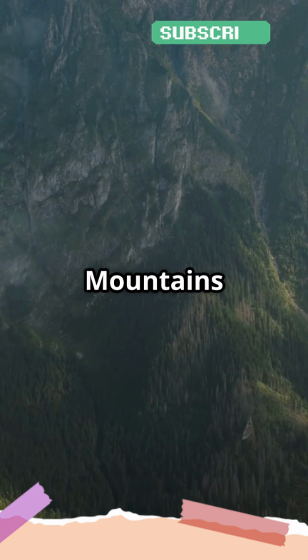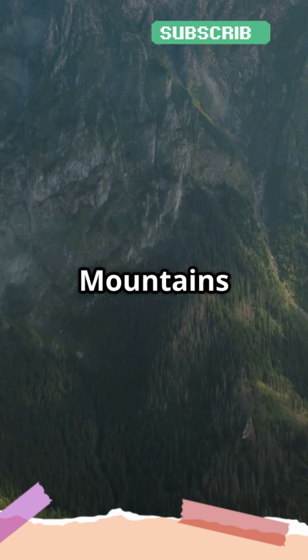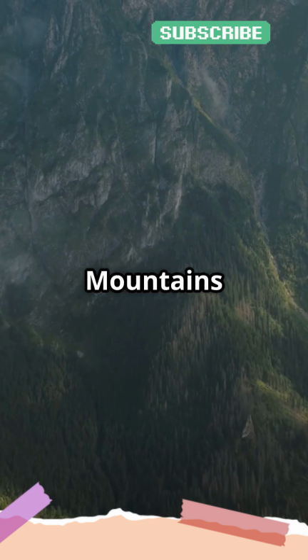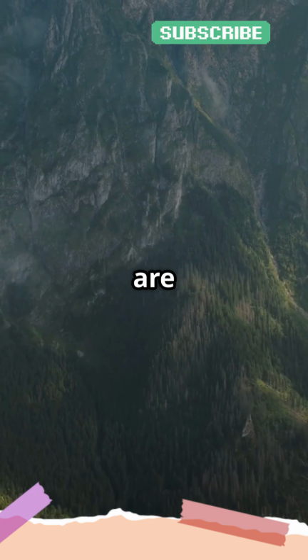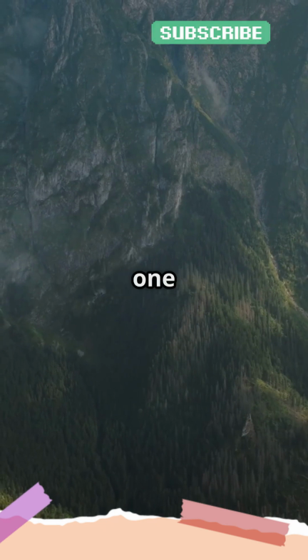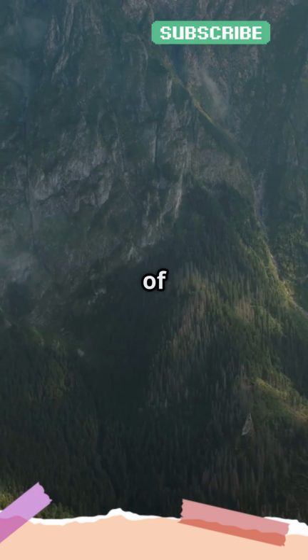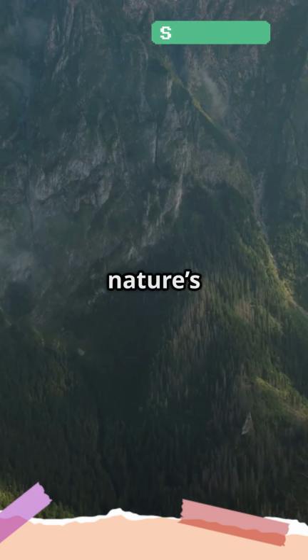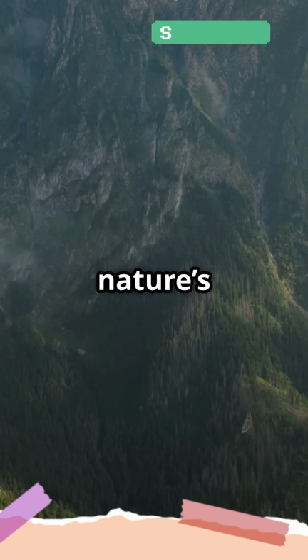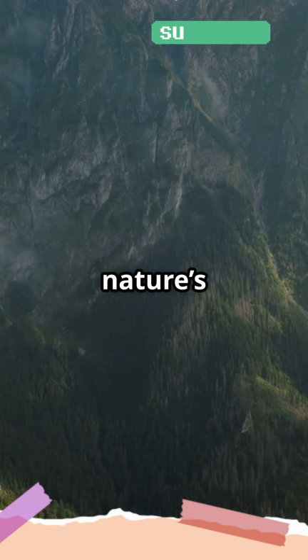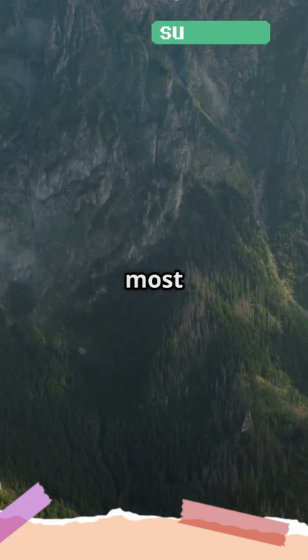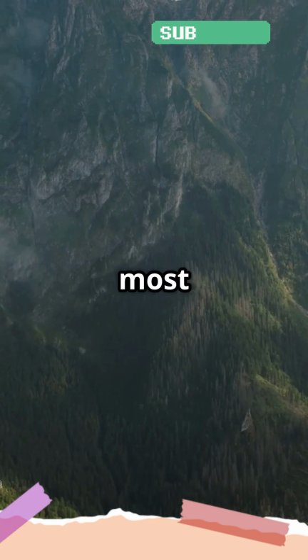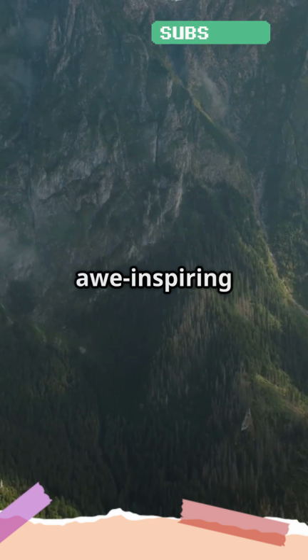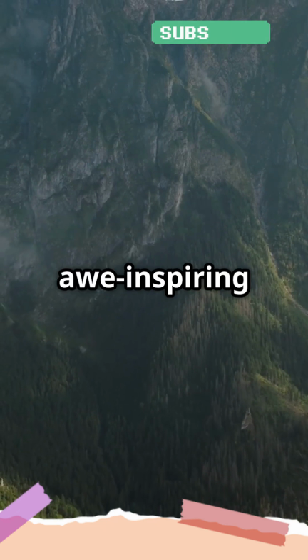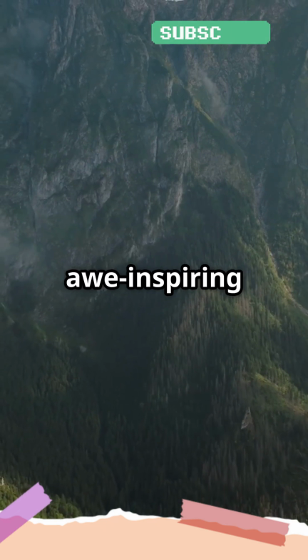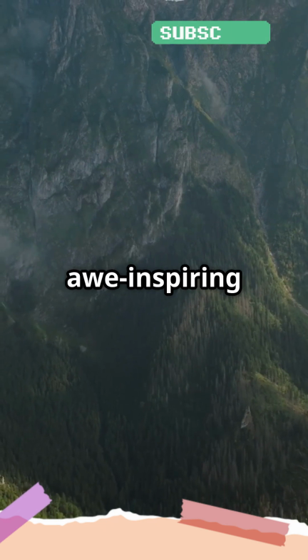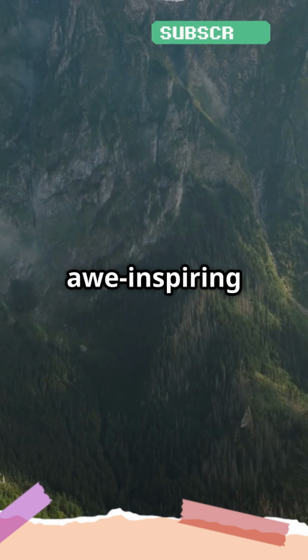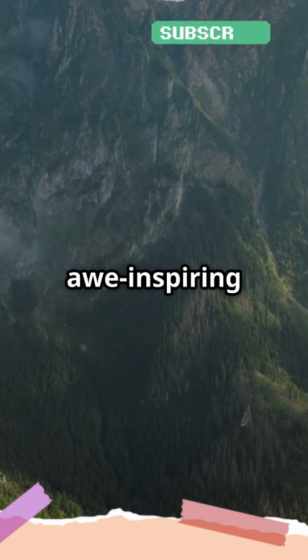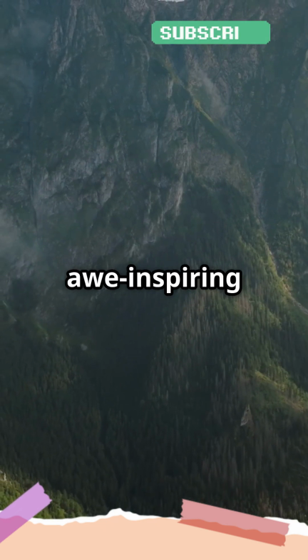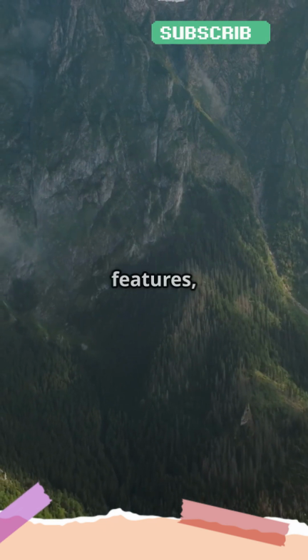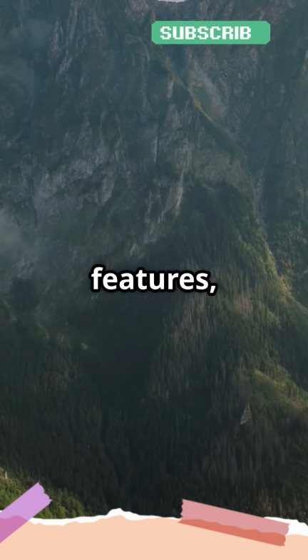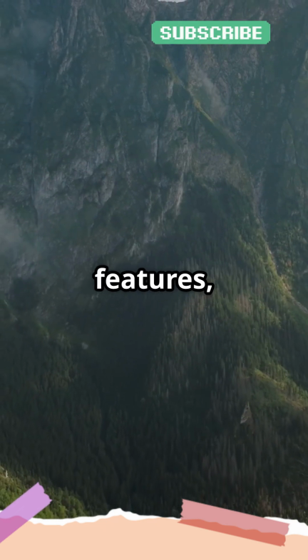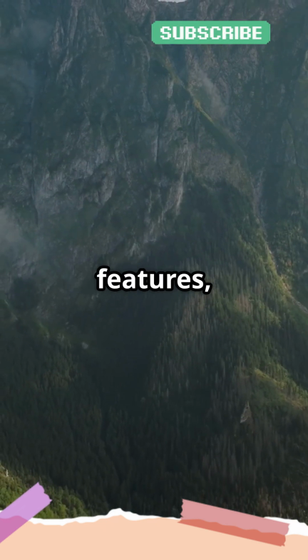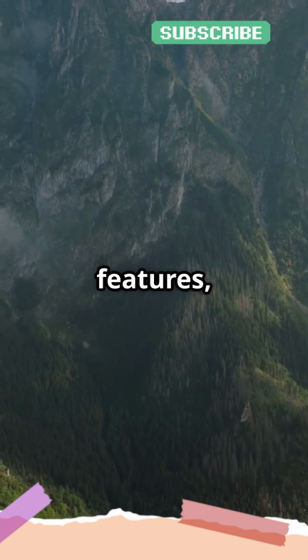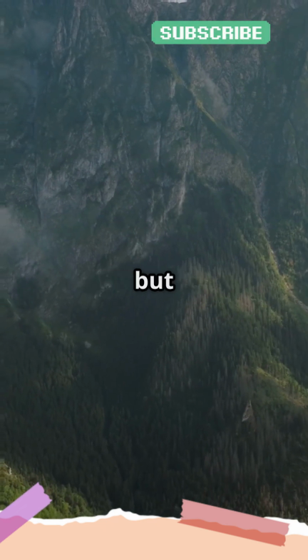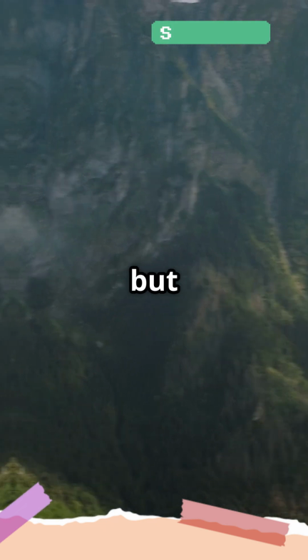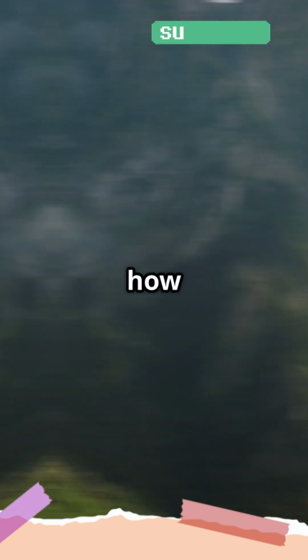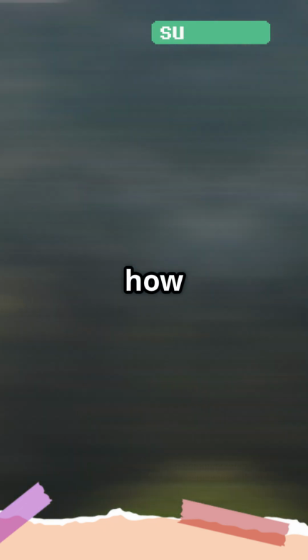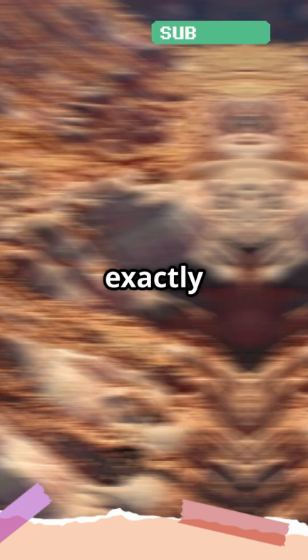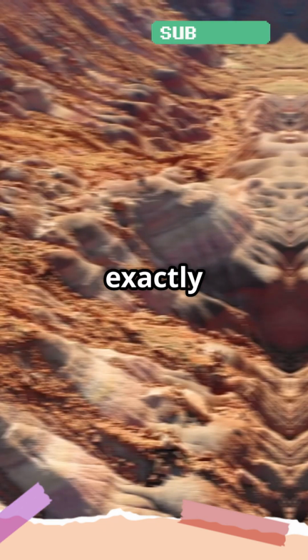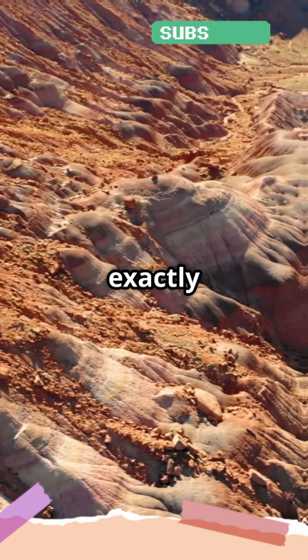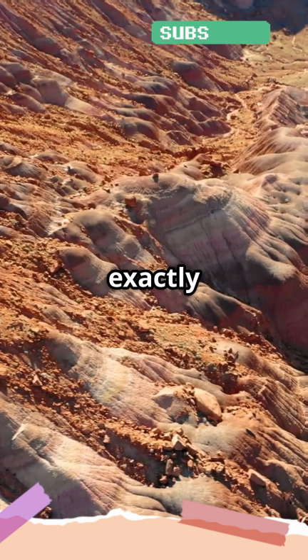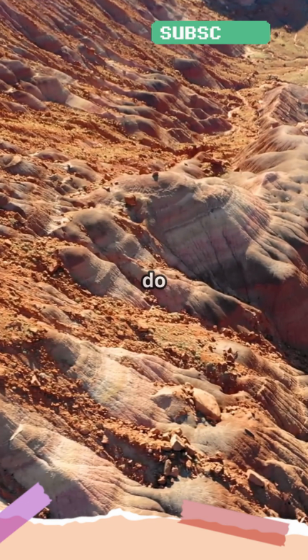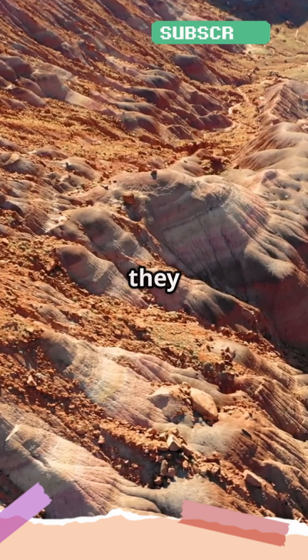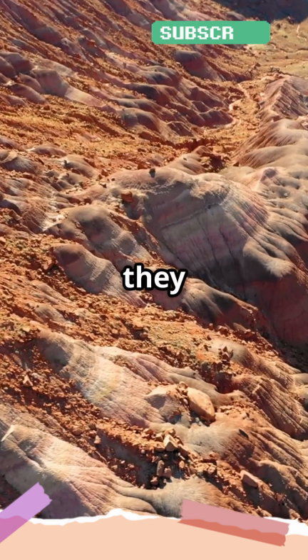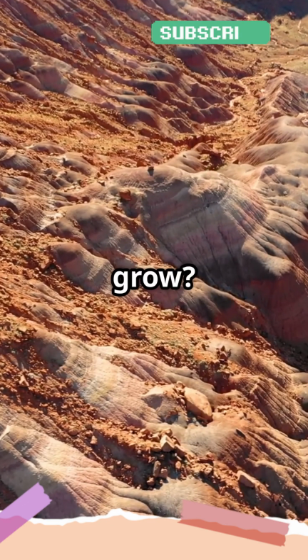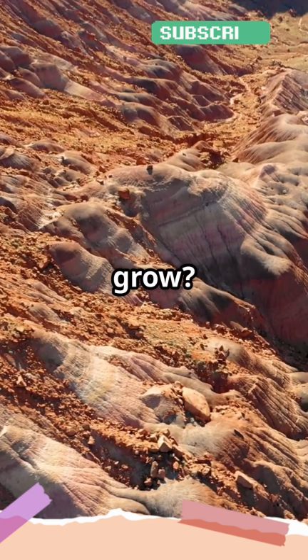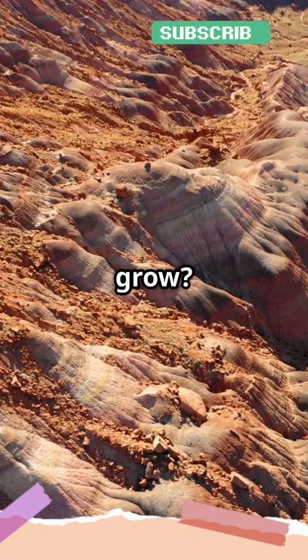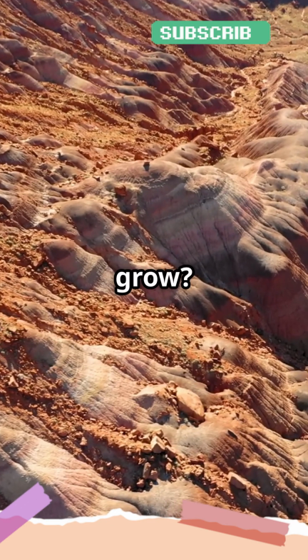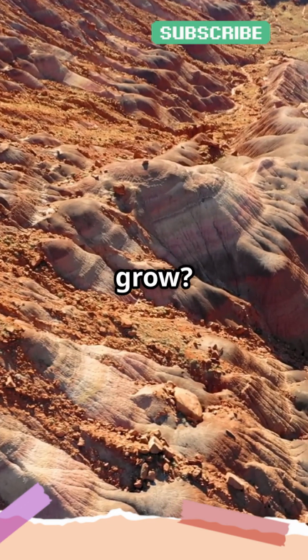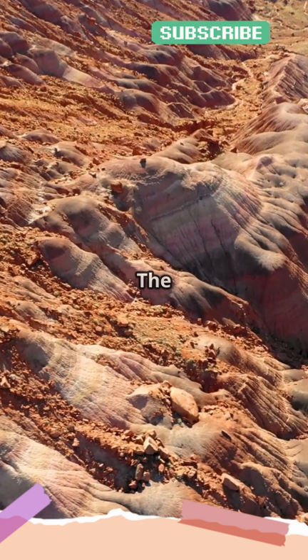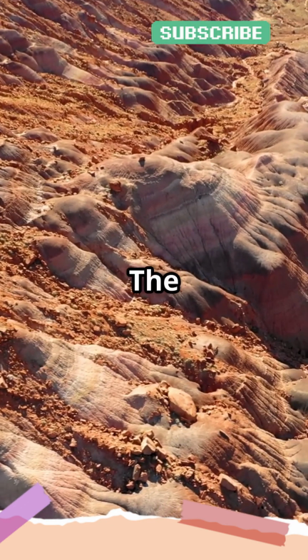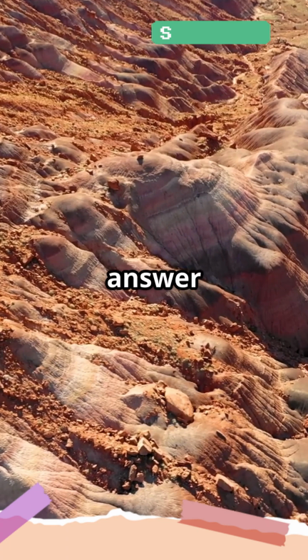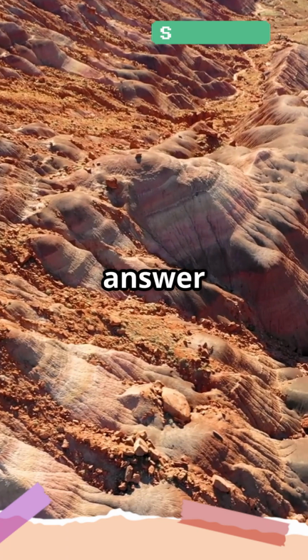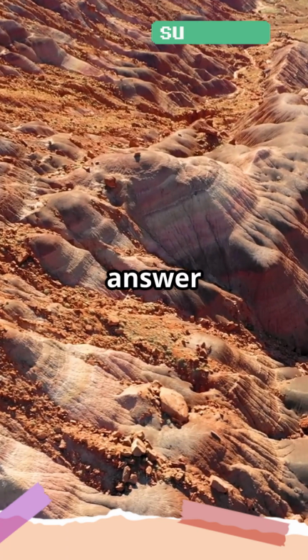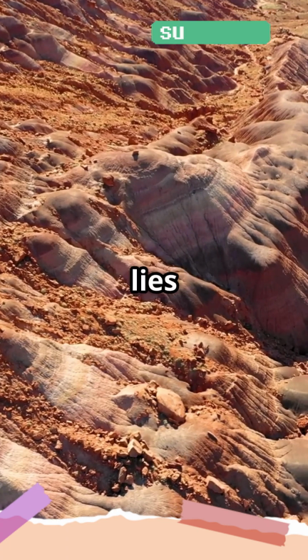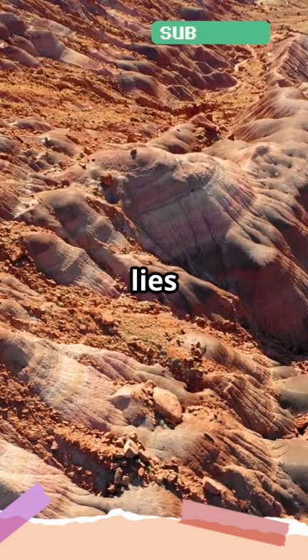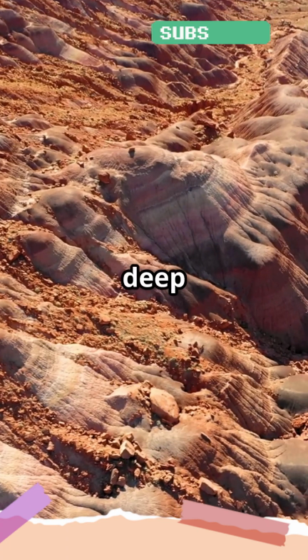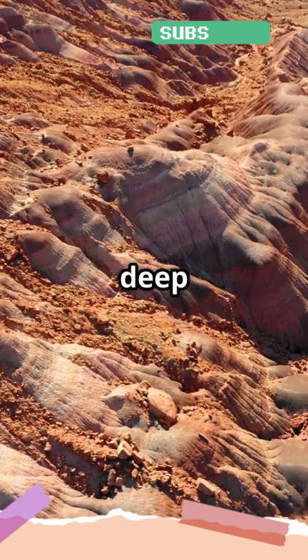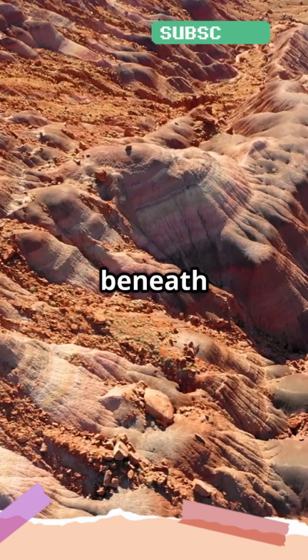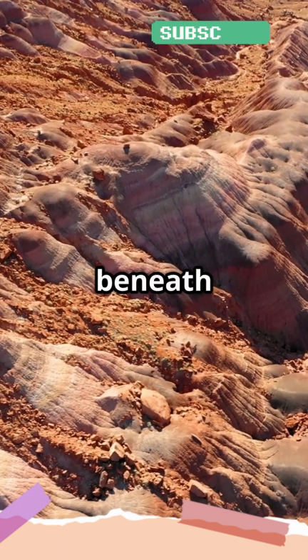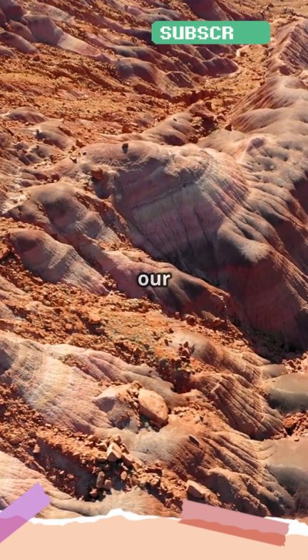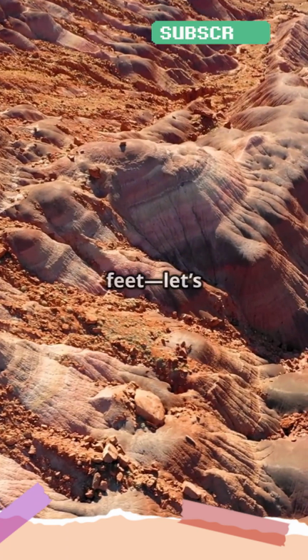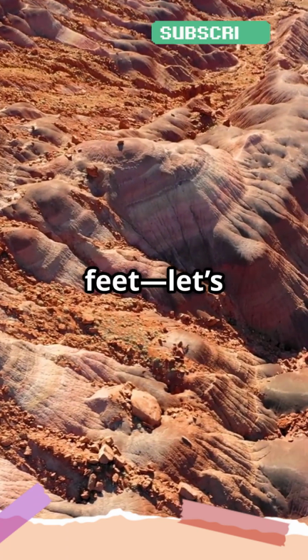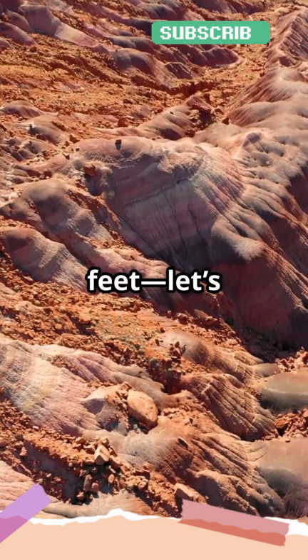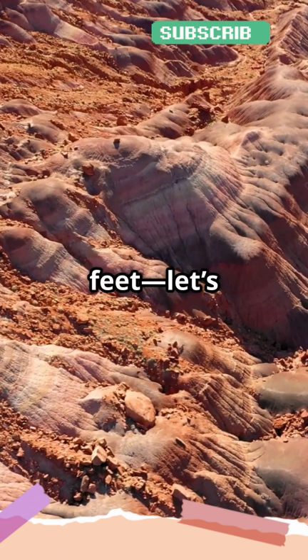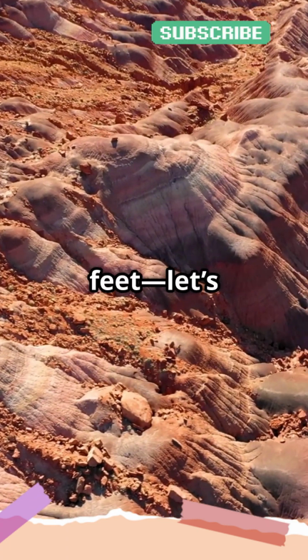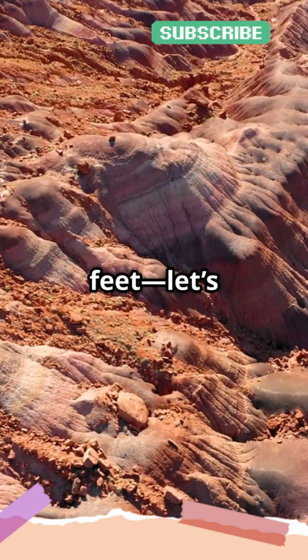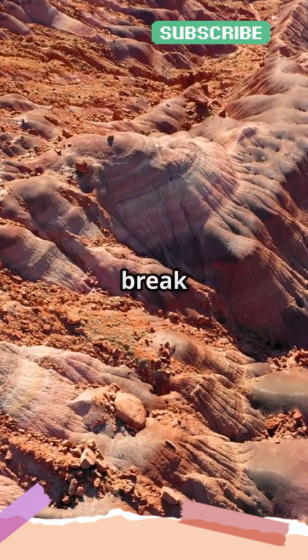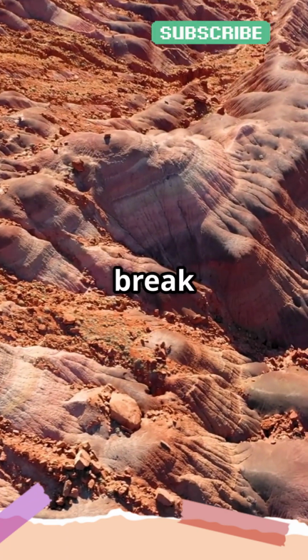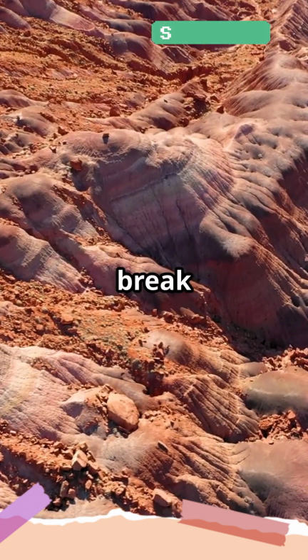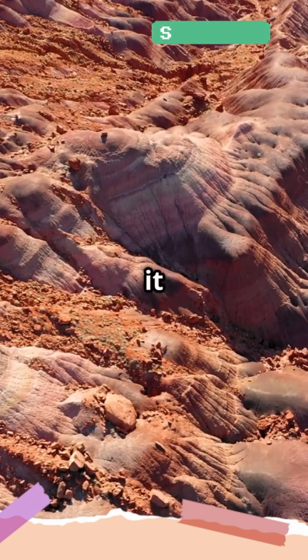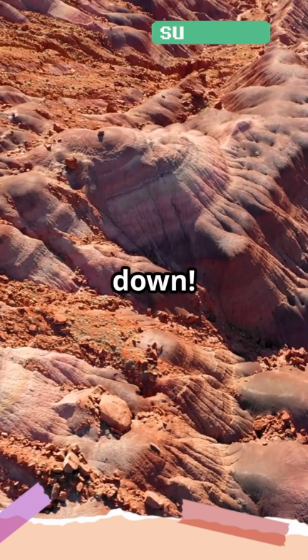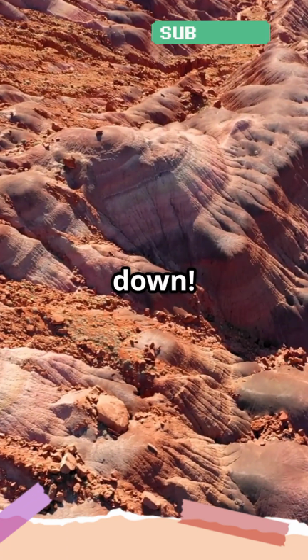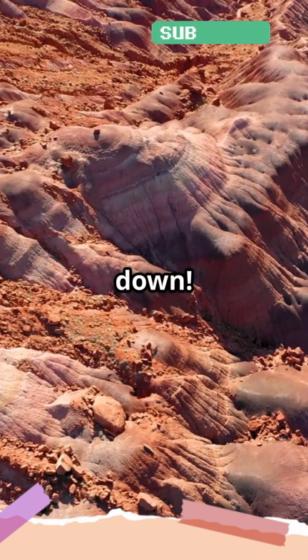Mountains are one of nature's most awe-inspiring features, but how exactly do they grow? The answer lies deep beneath our feet. Let's break it down.